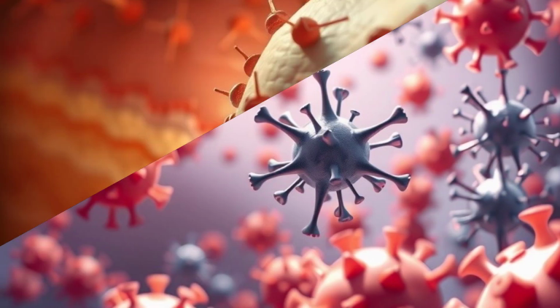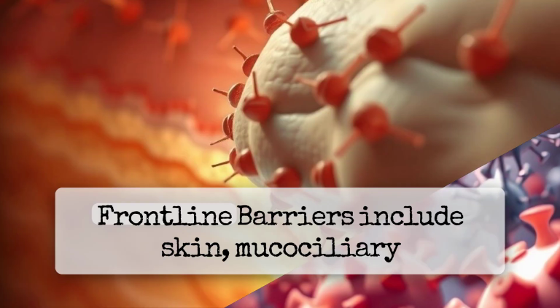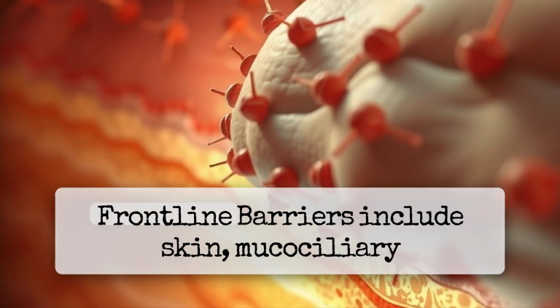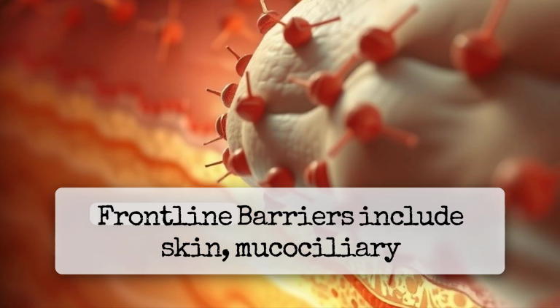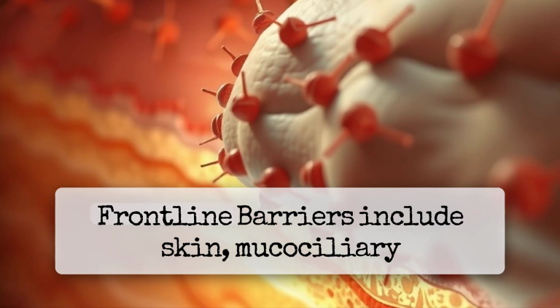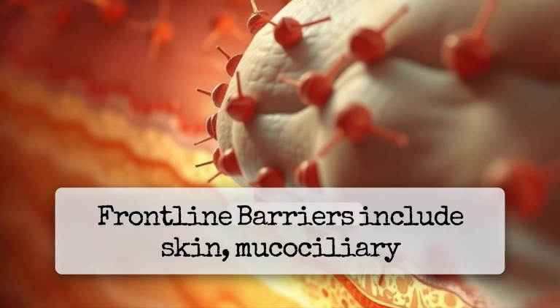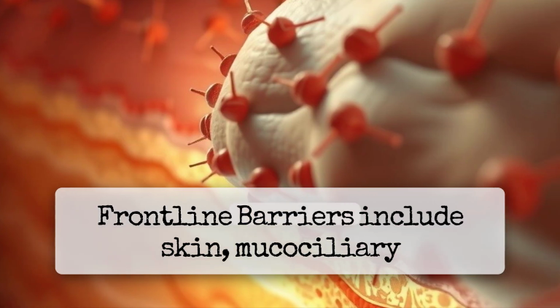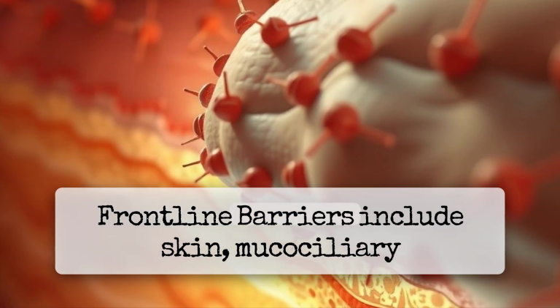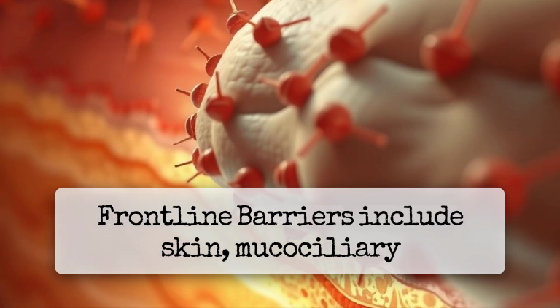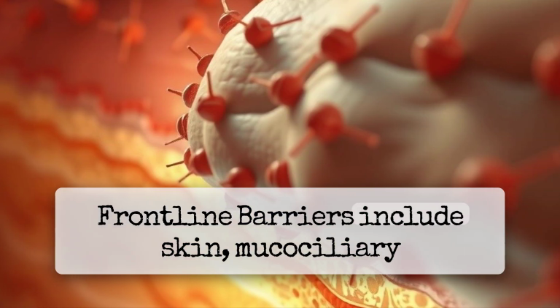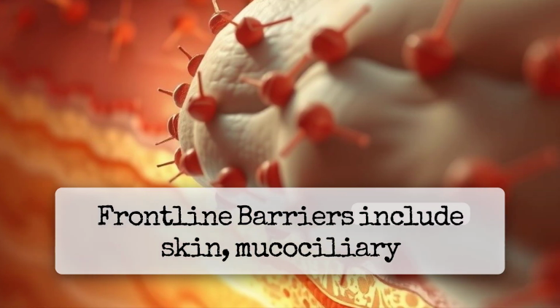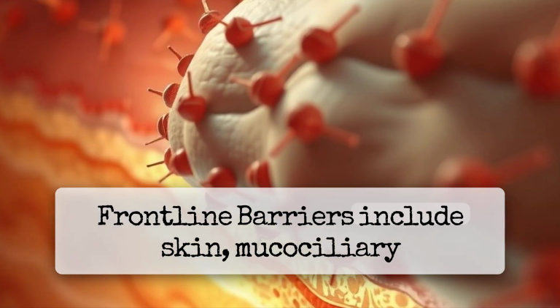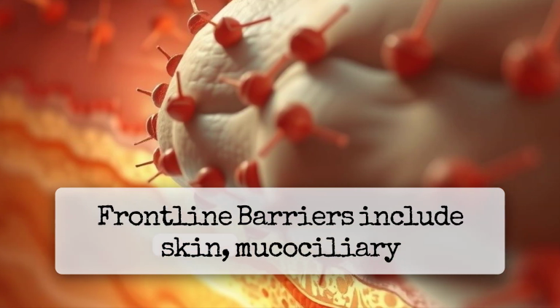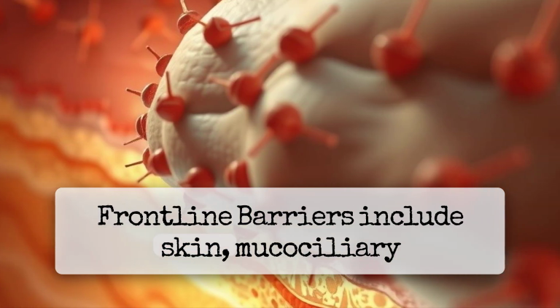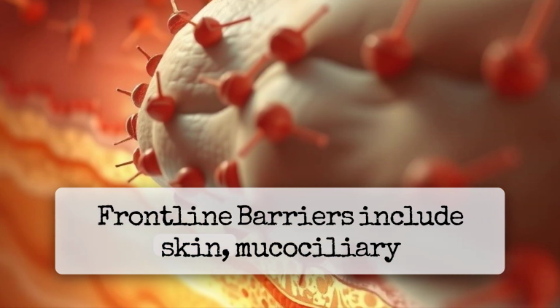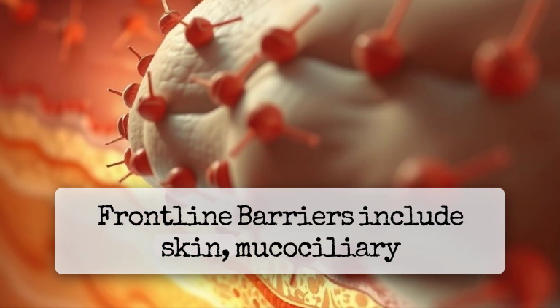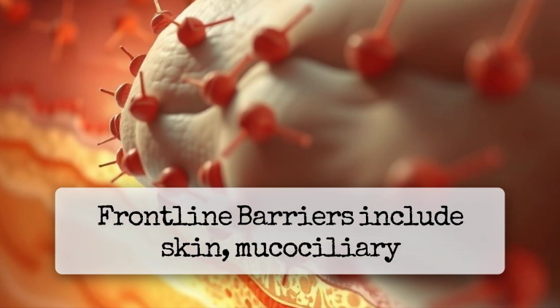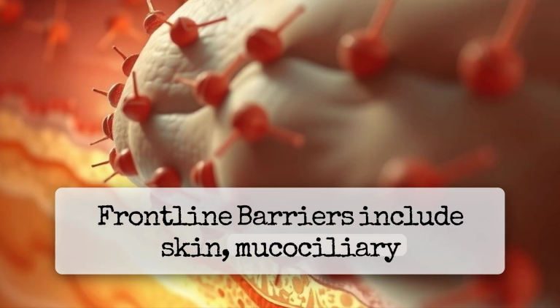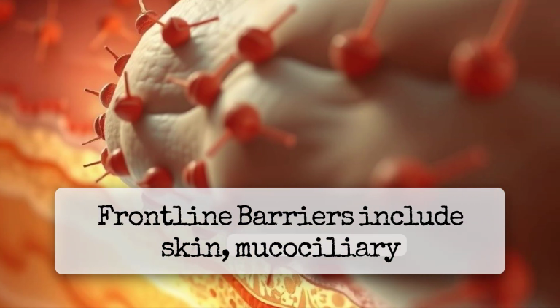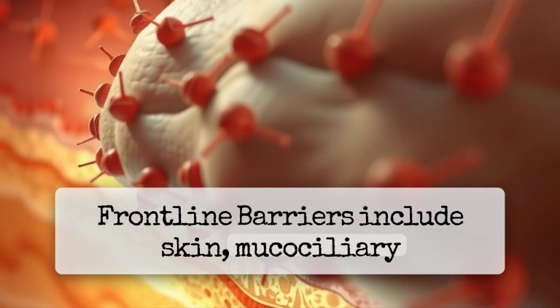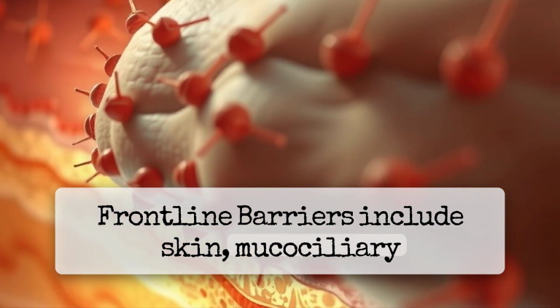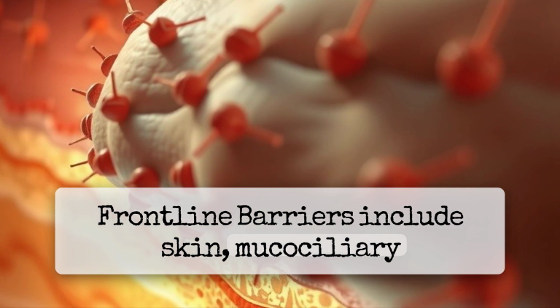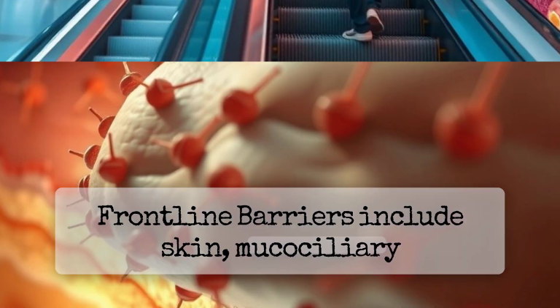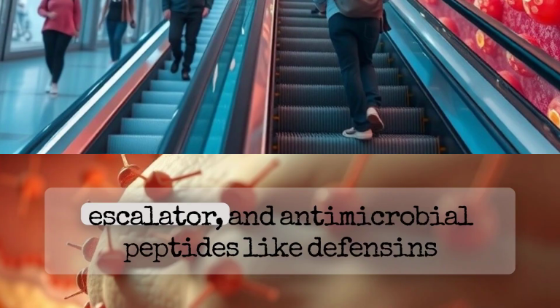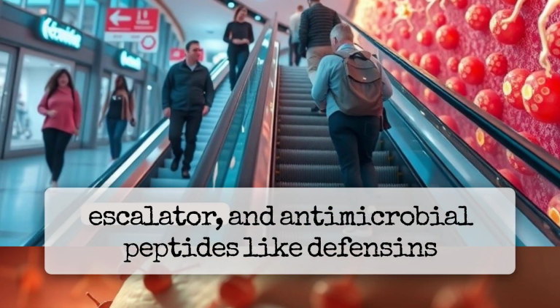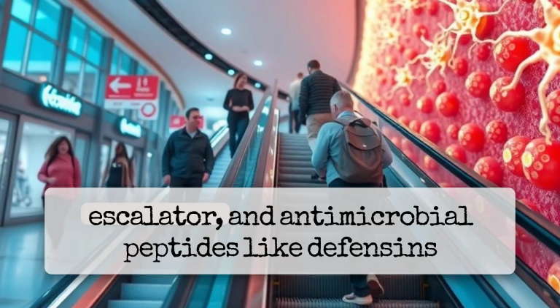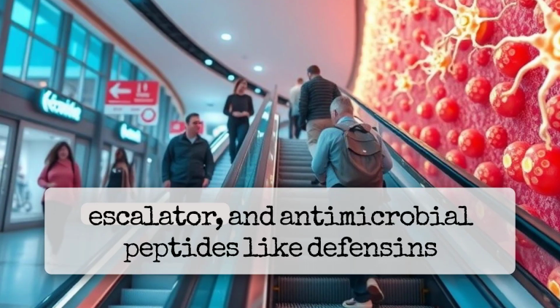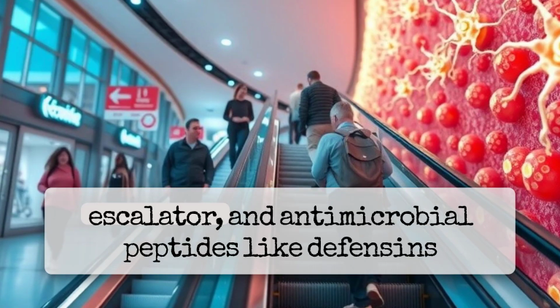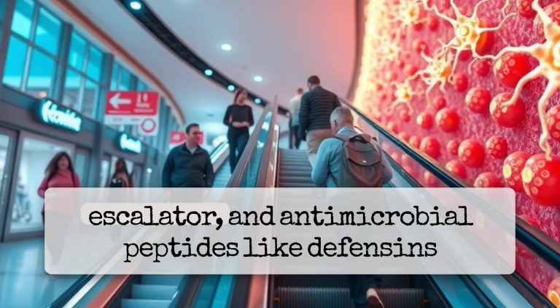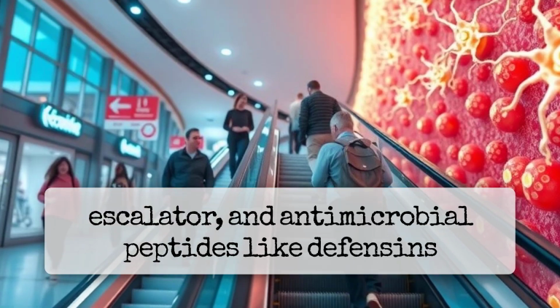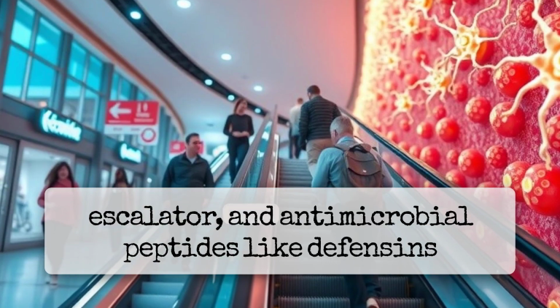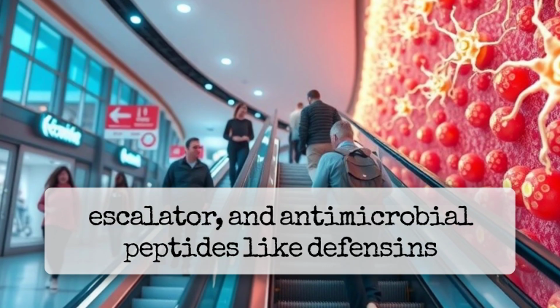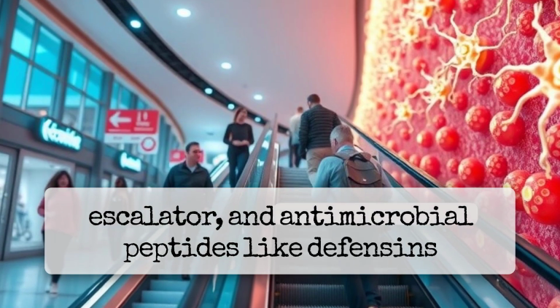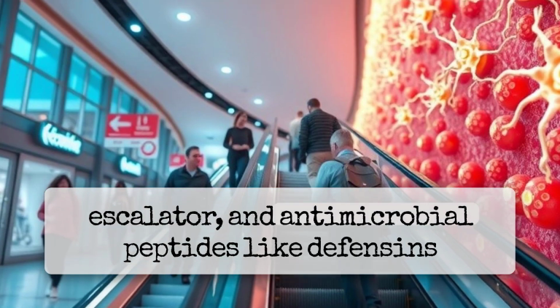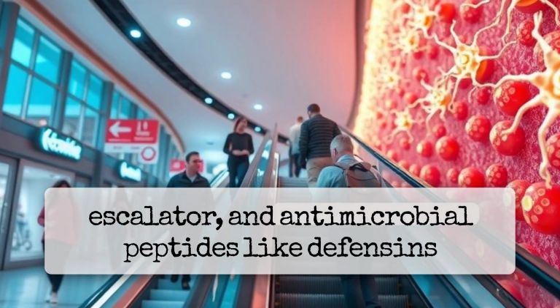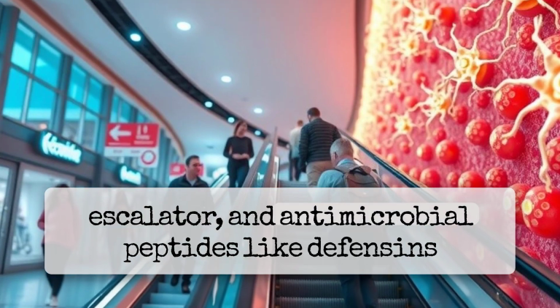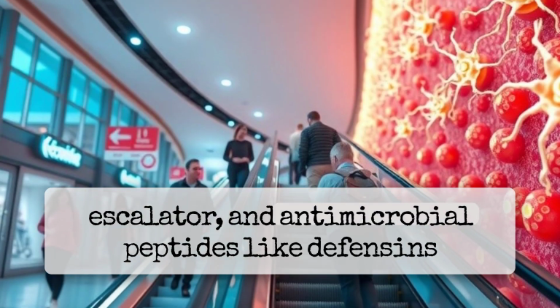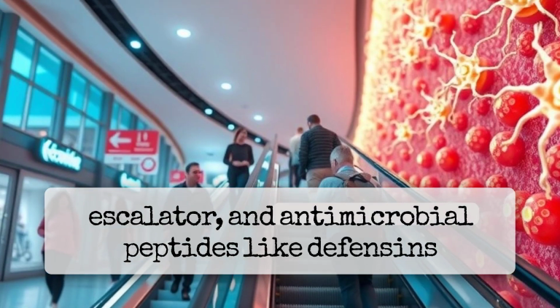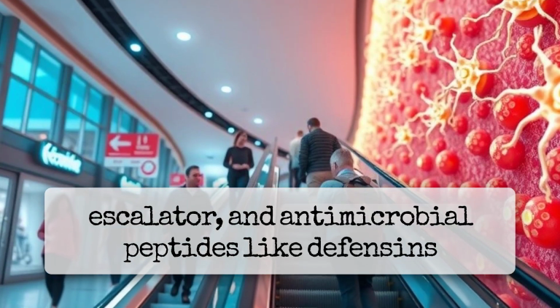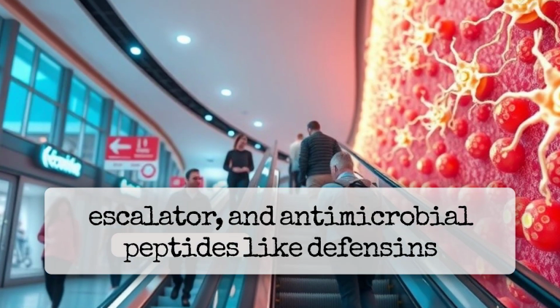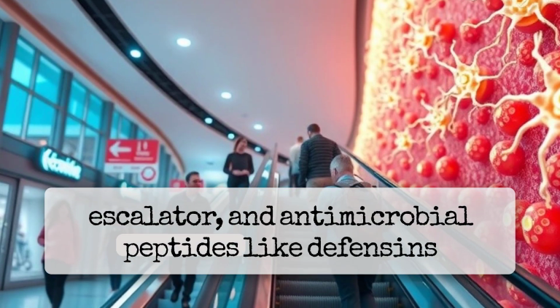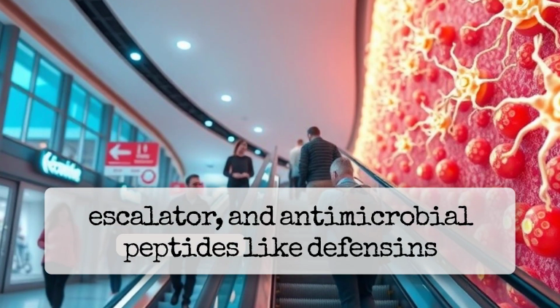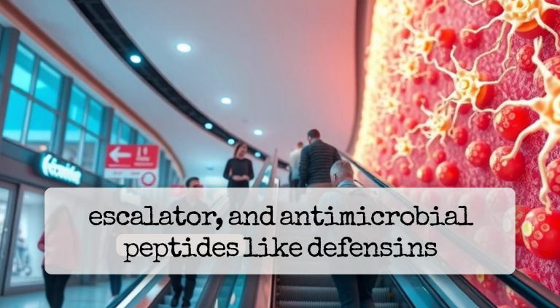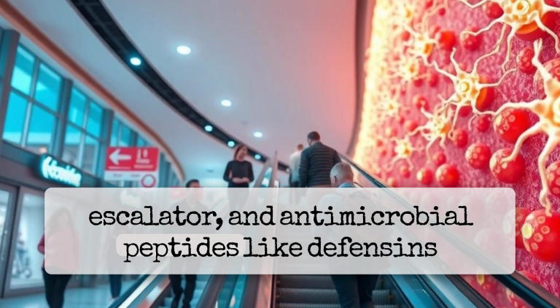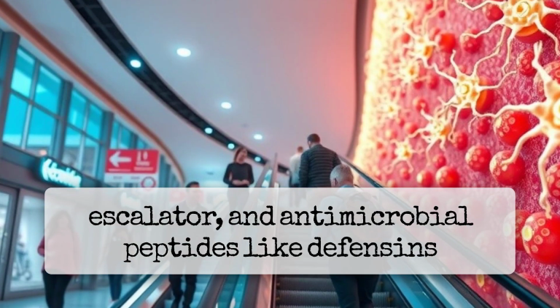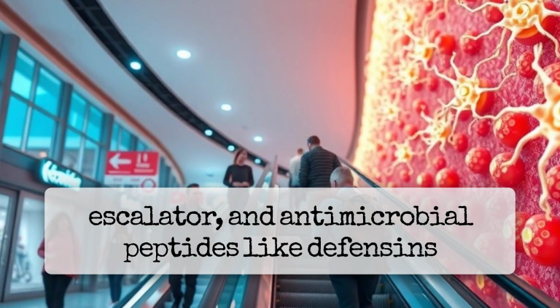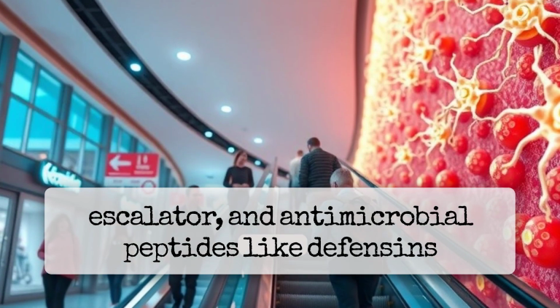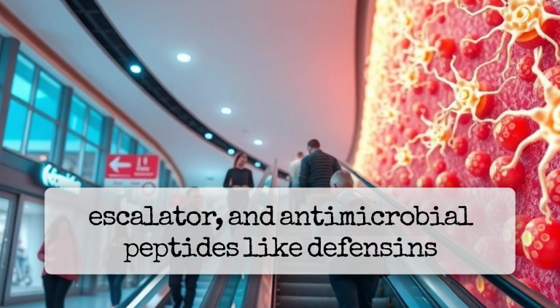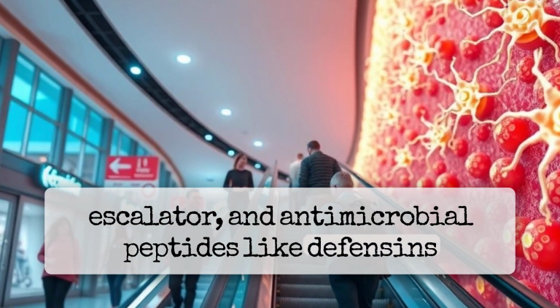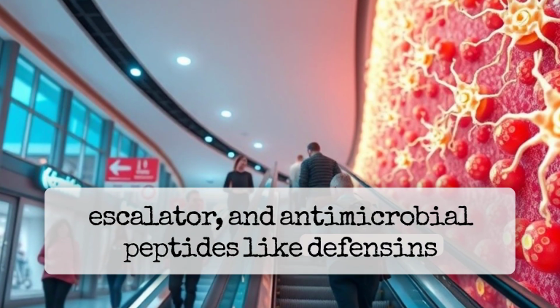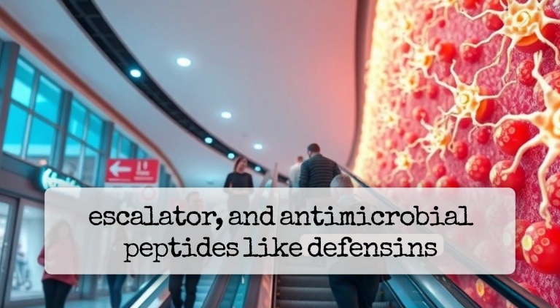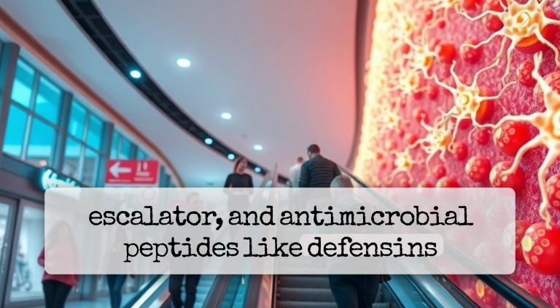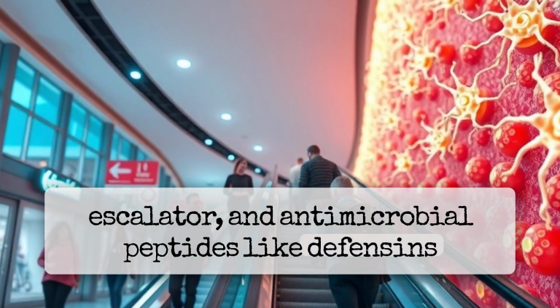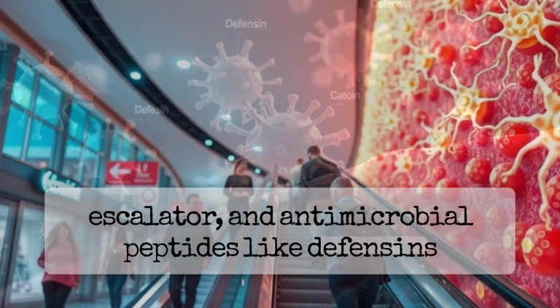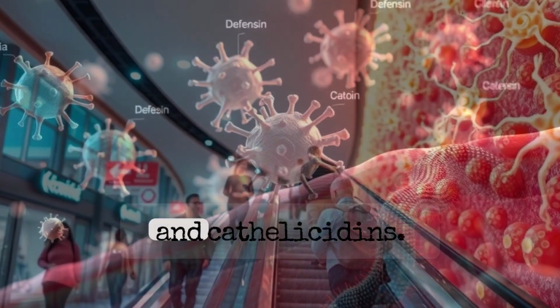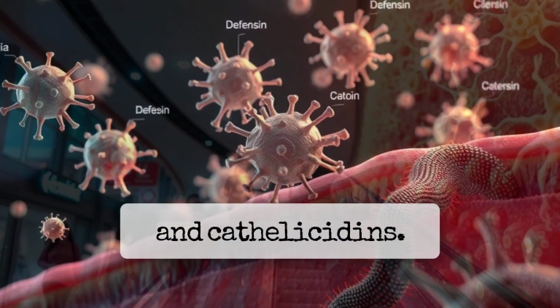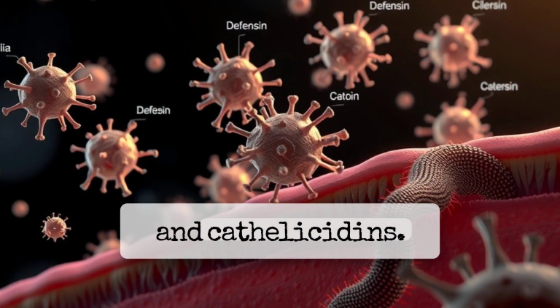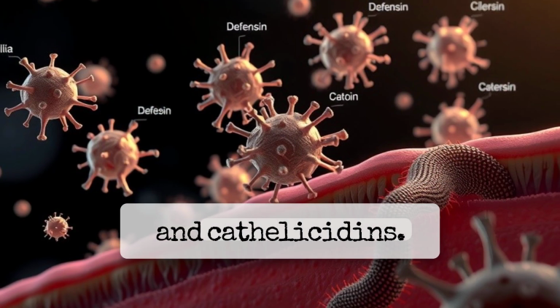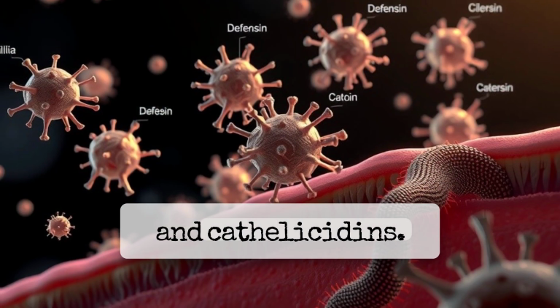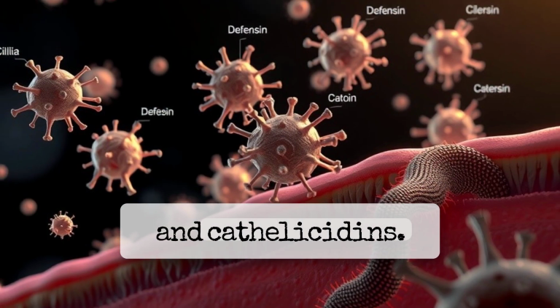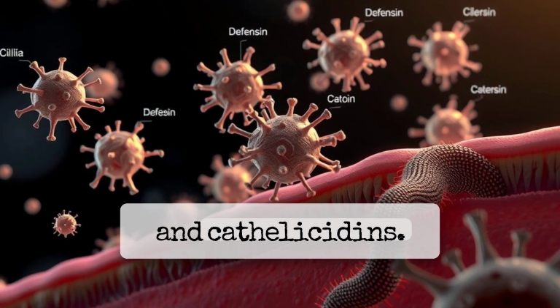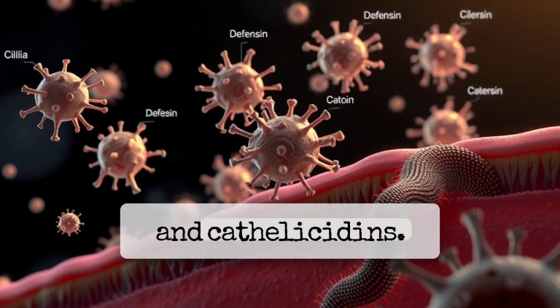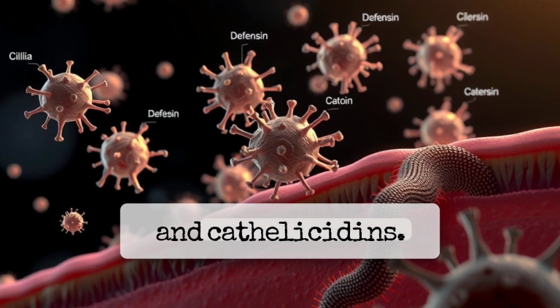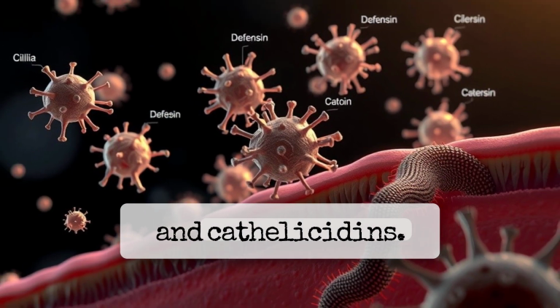Frontline barriers include skin, the mucociliary escalator, and antimicrobial peptides like defensins and cathelicidins.